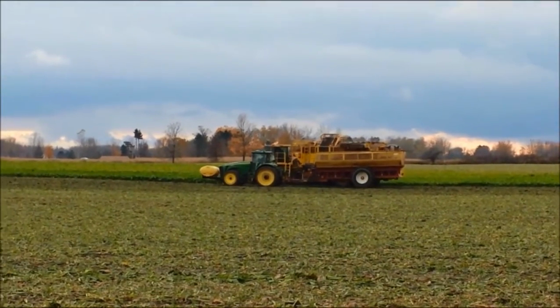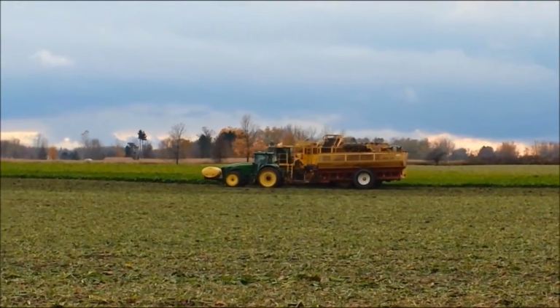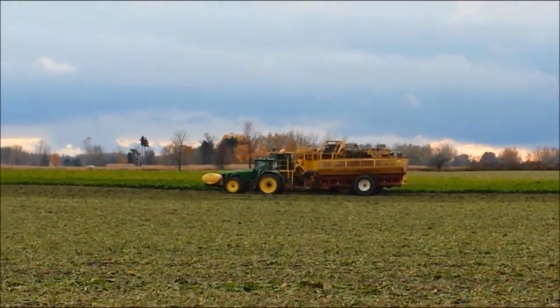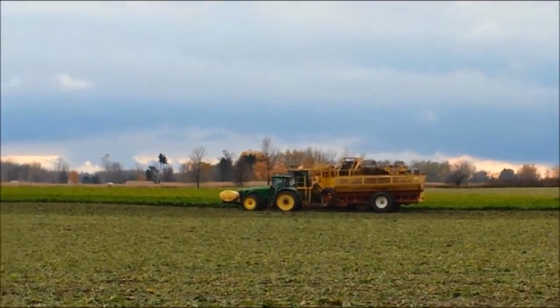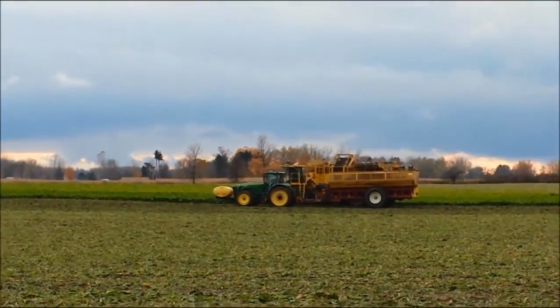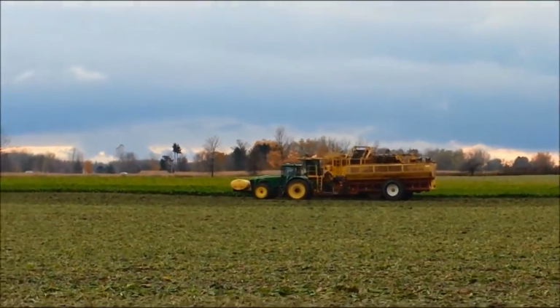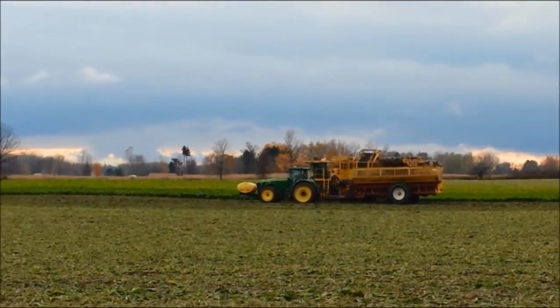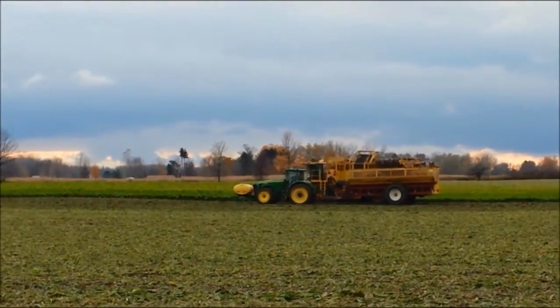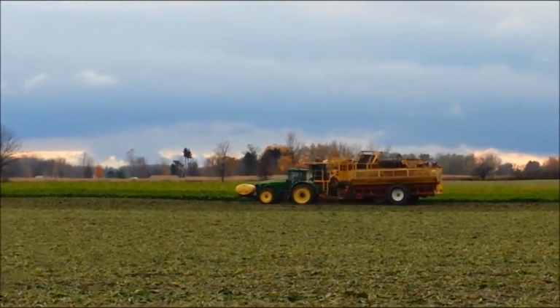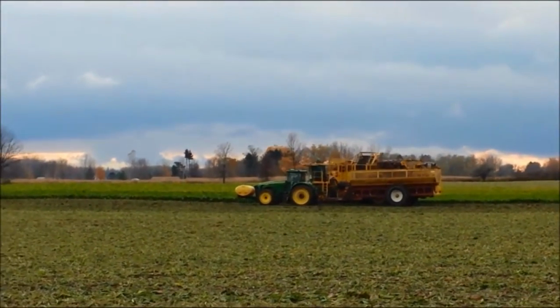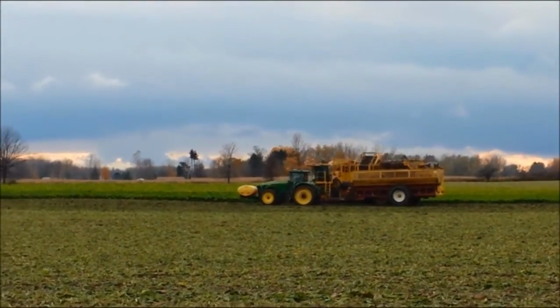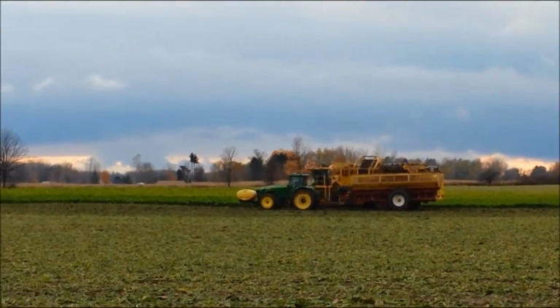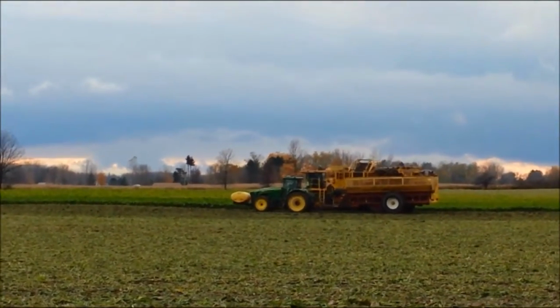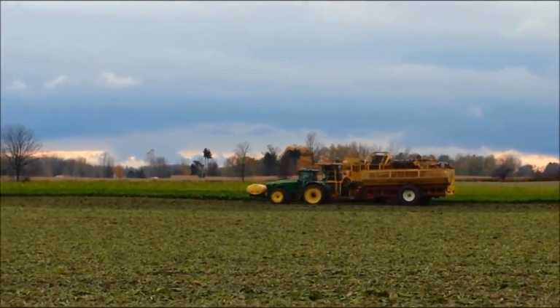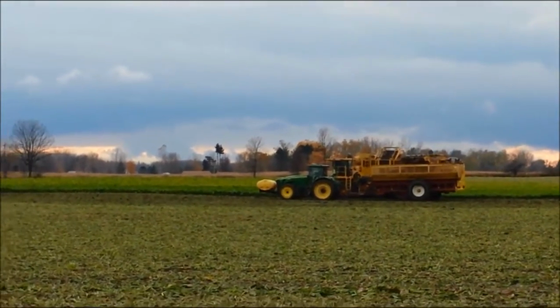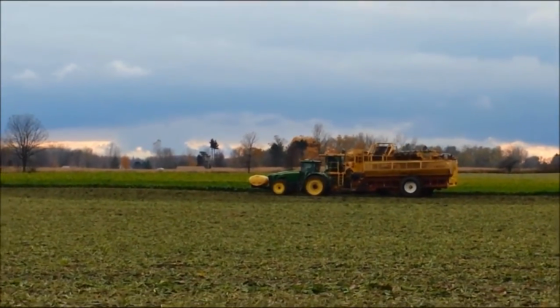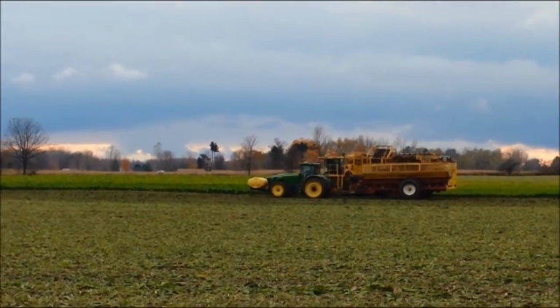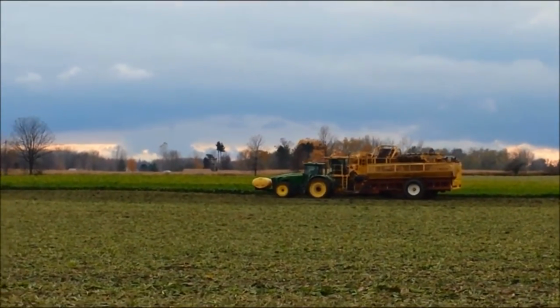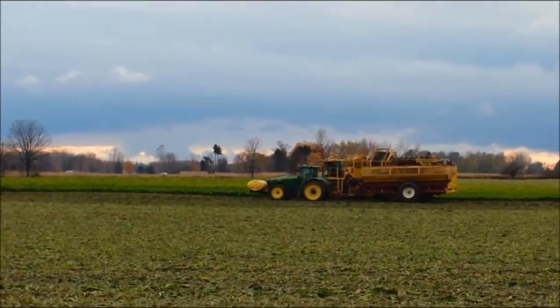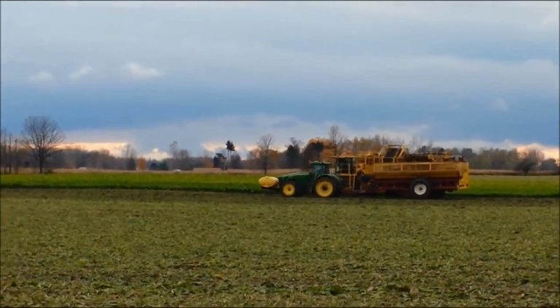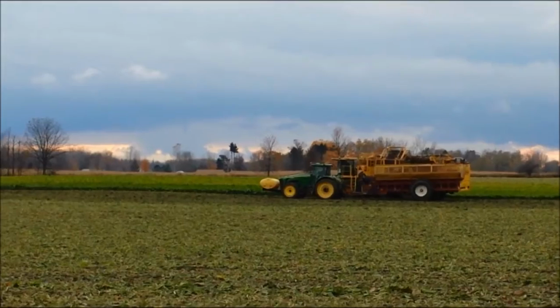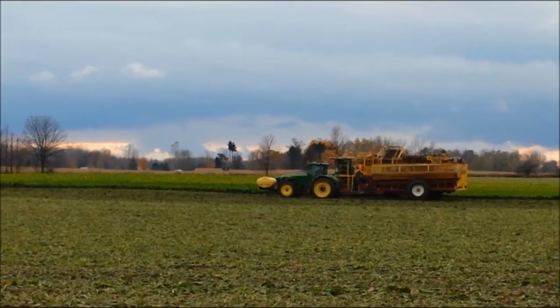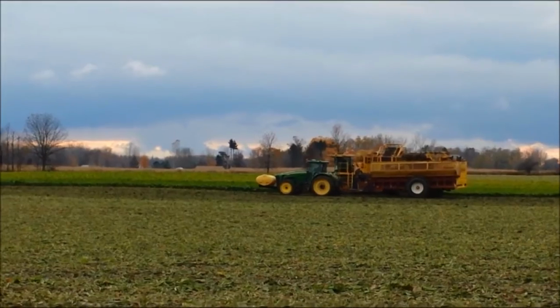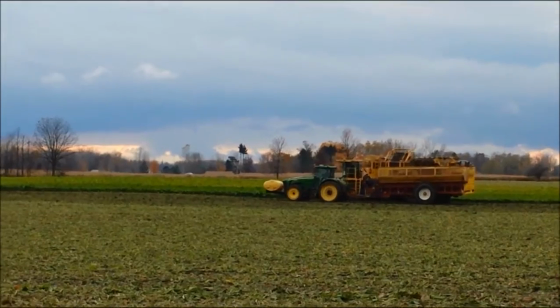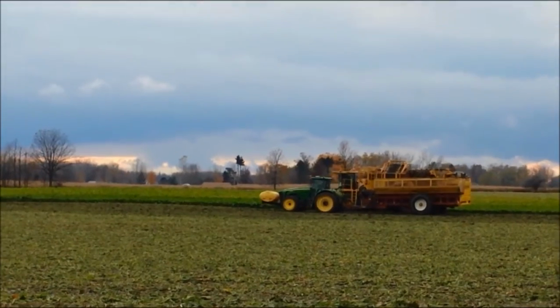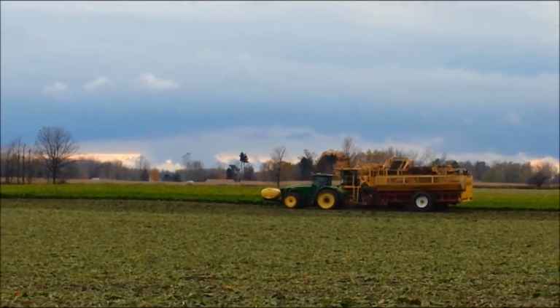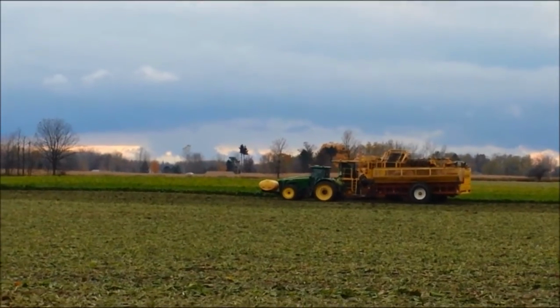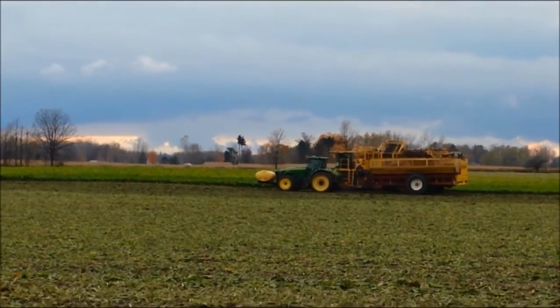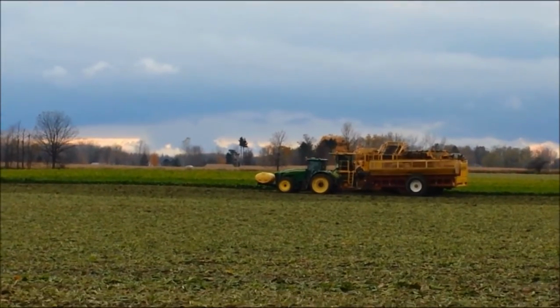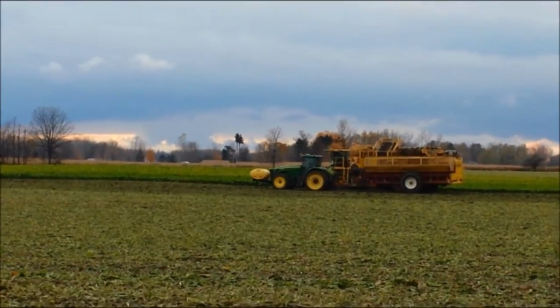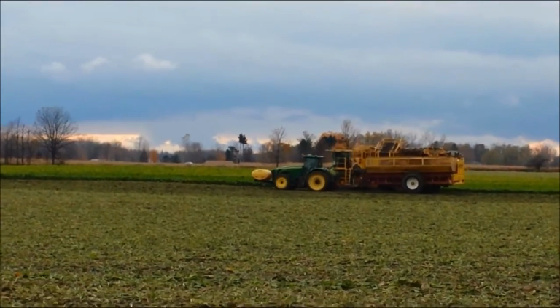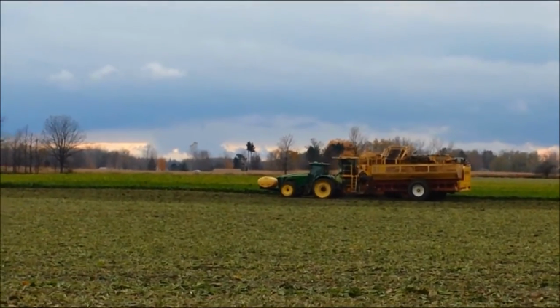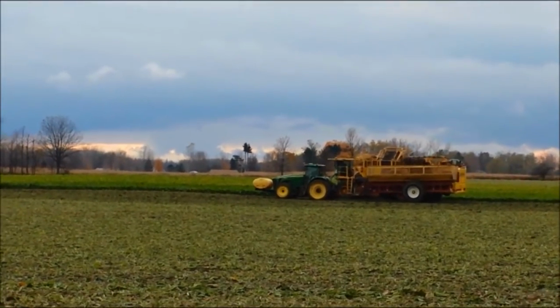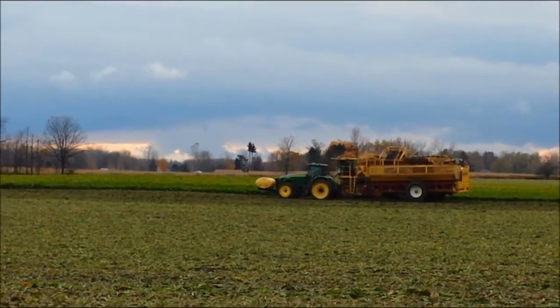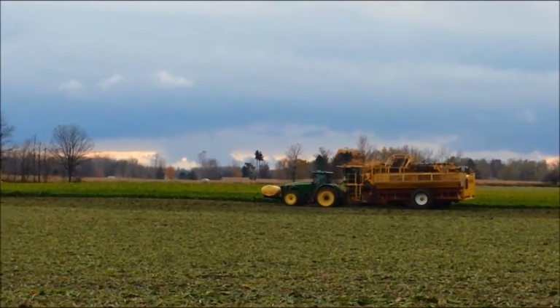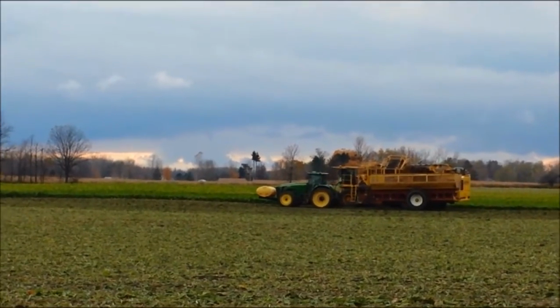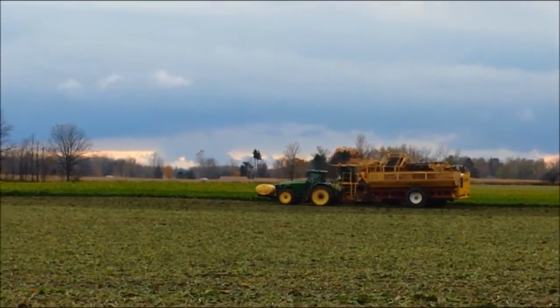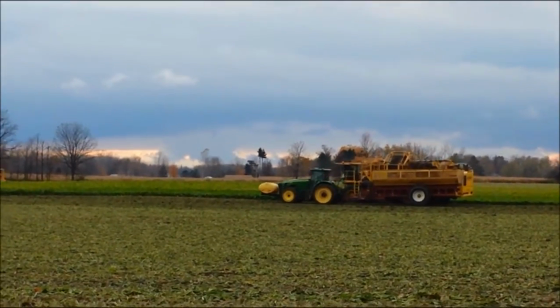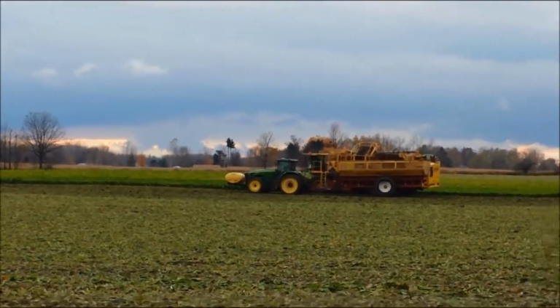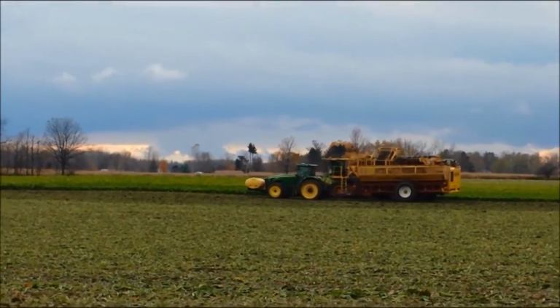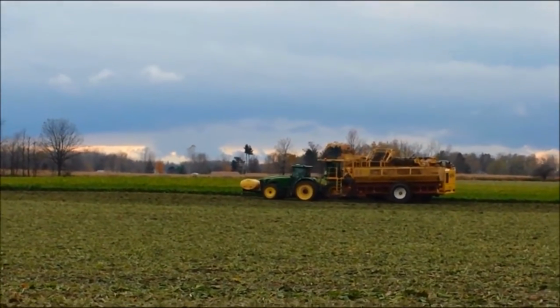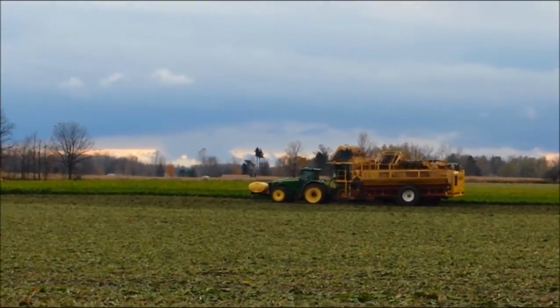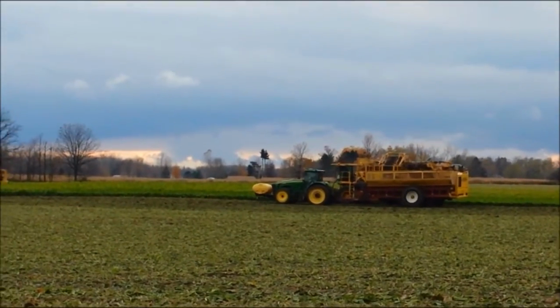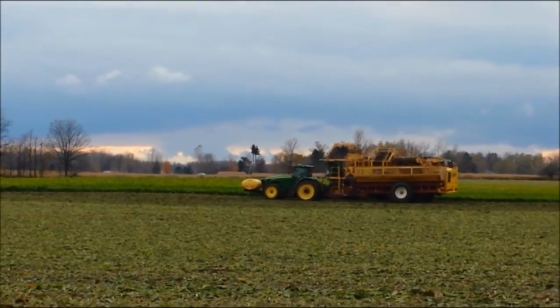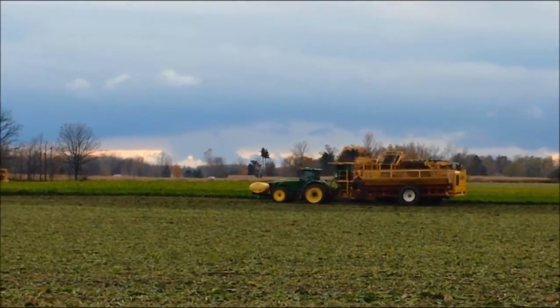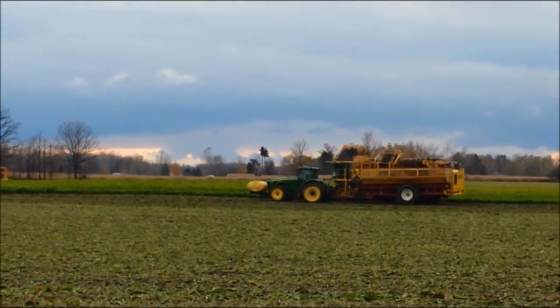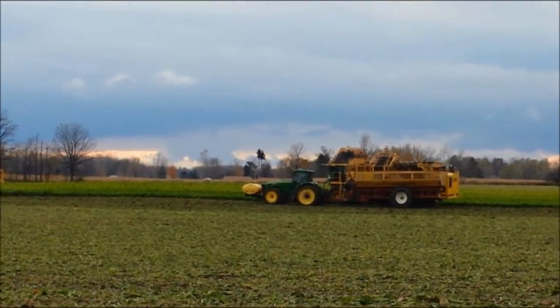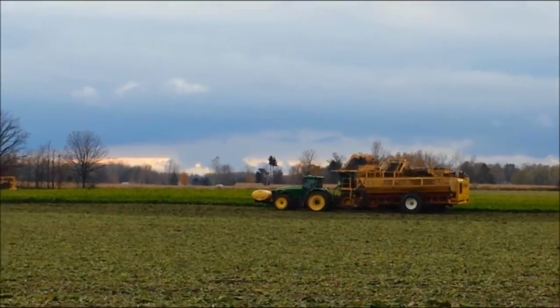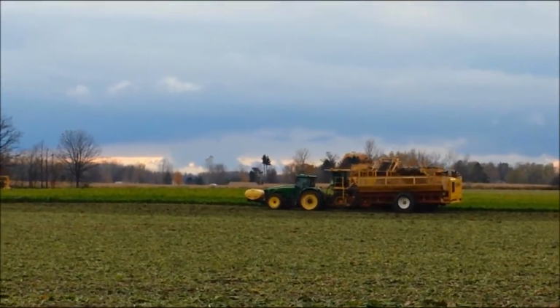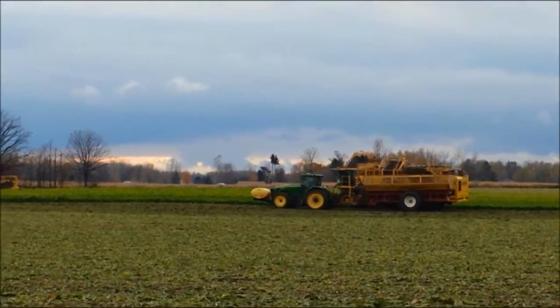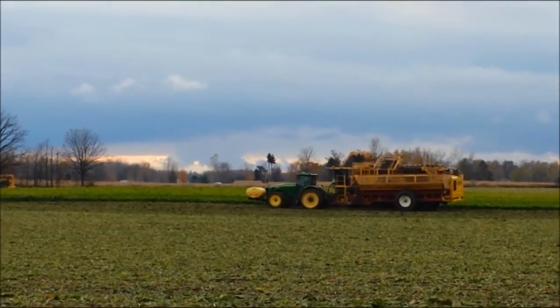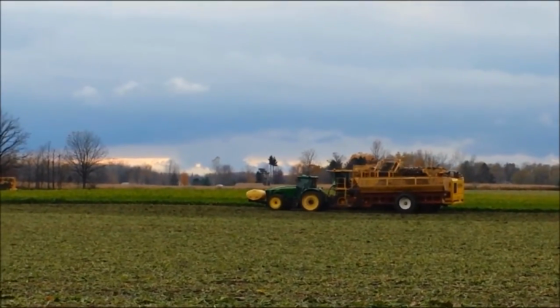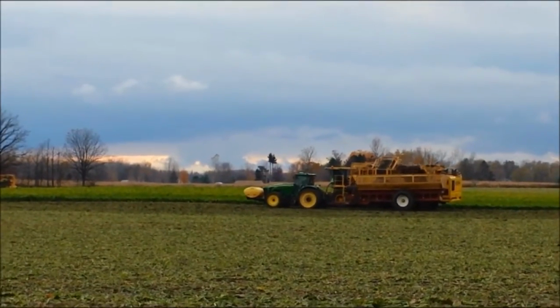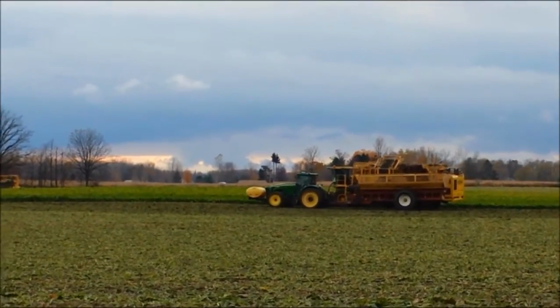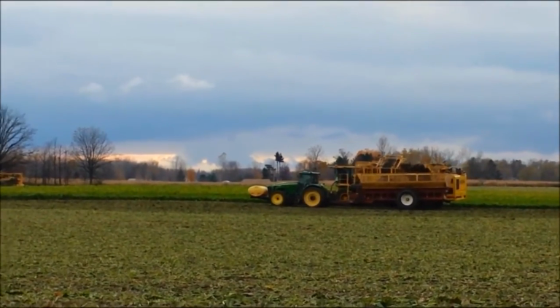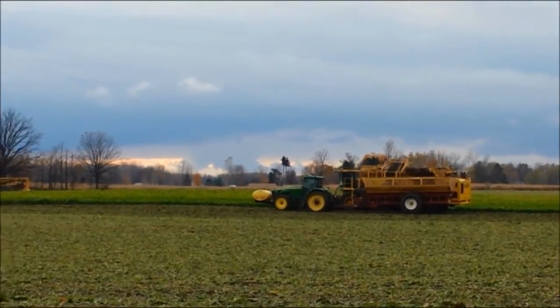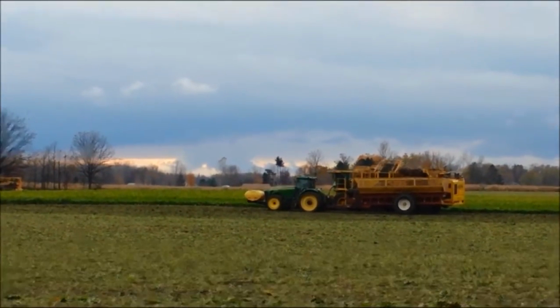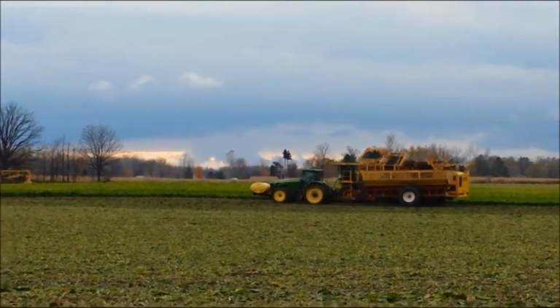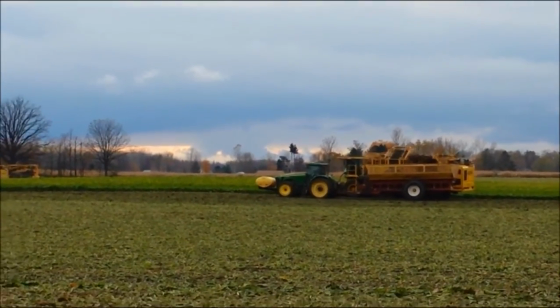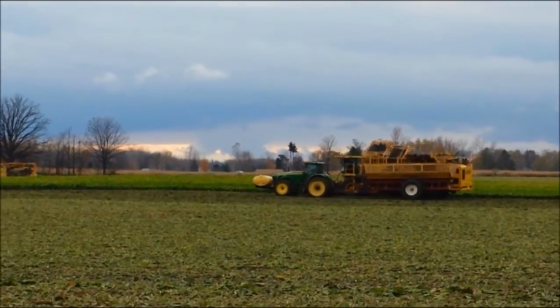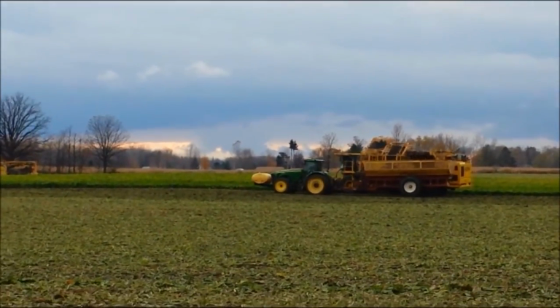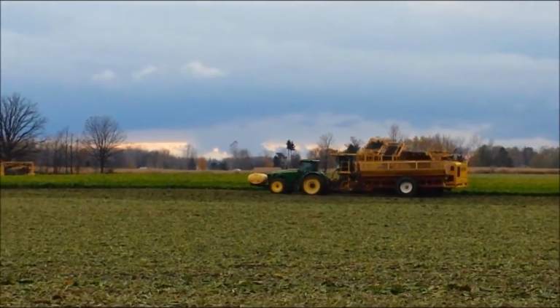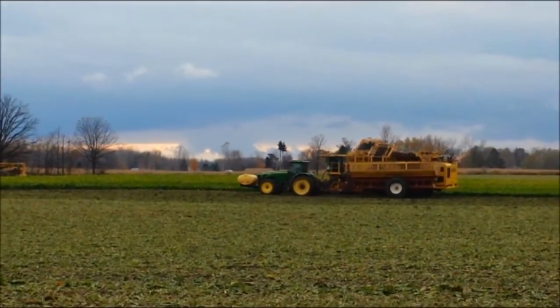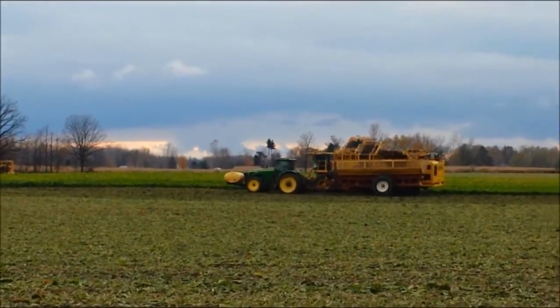I've recently been told it's illegal to bait the deer now, but that food plots are okay. So people are doing this for food plots for the deer.